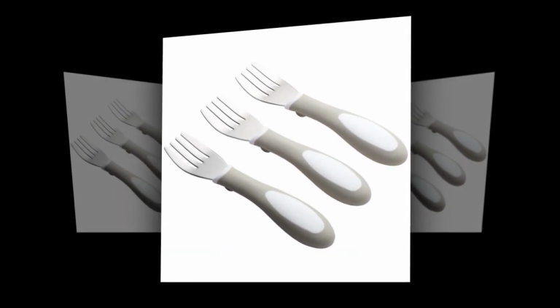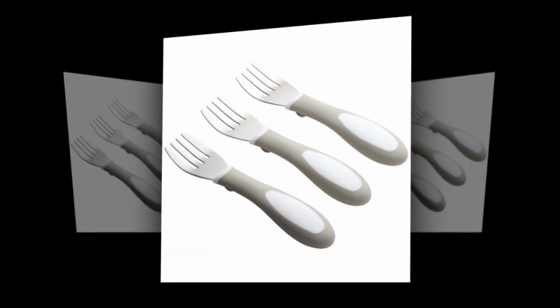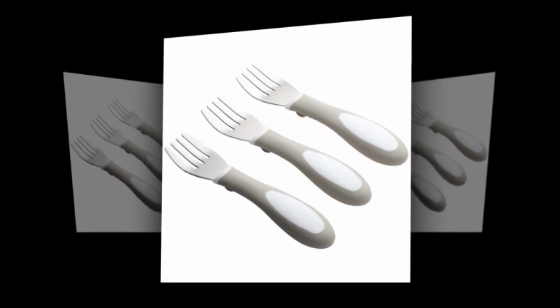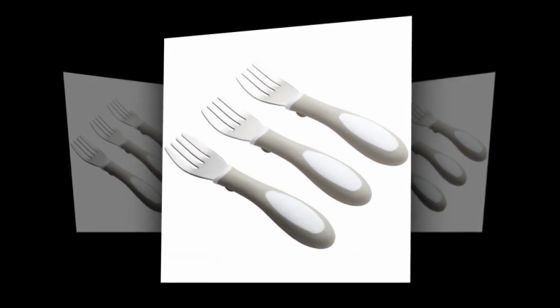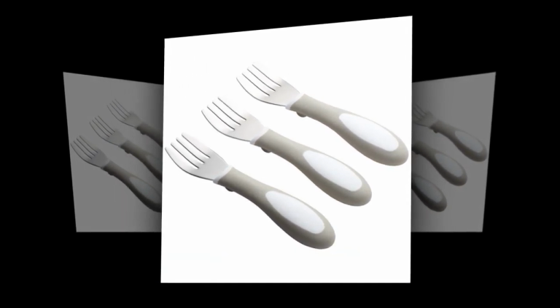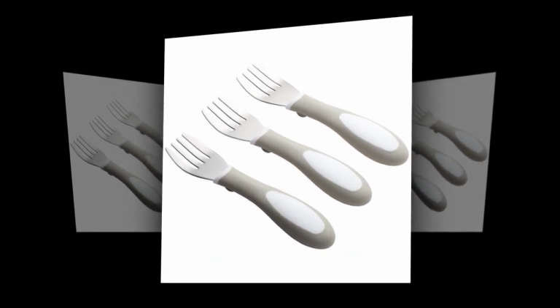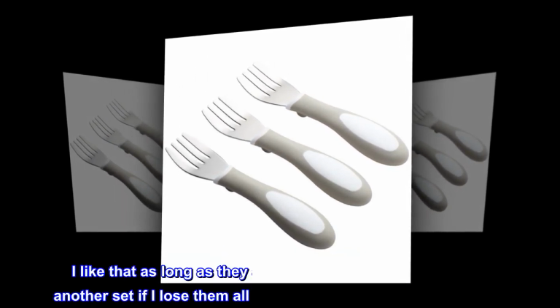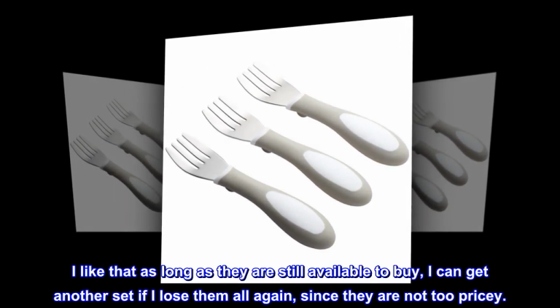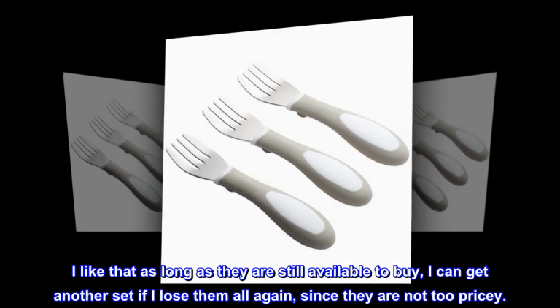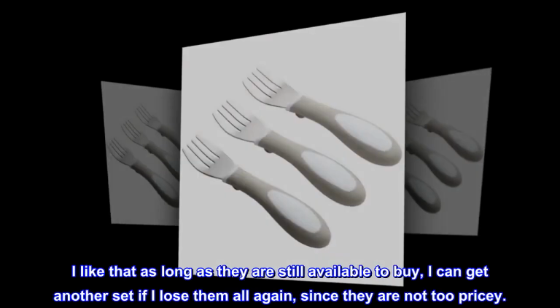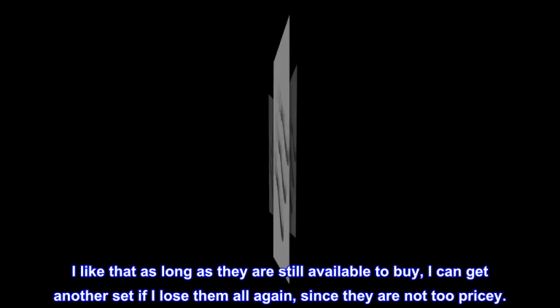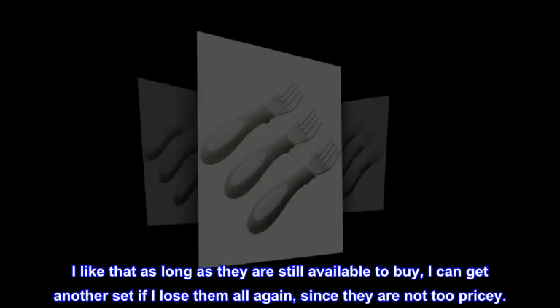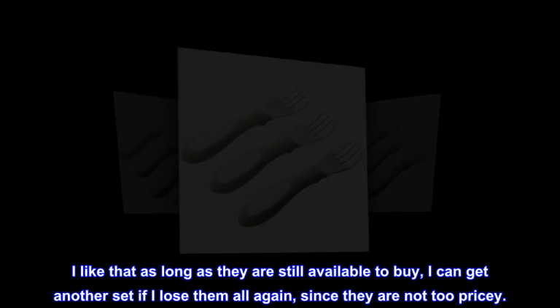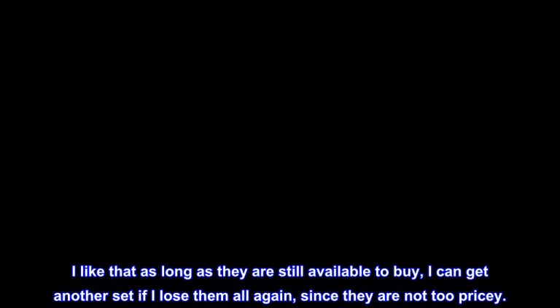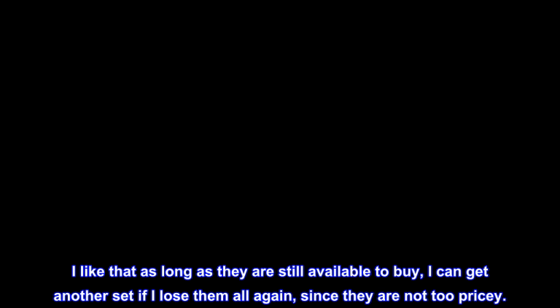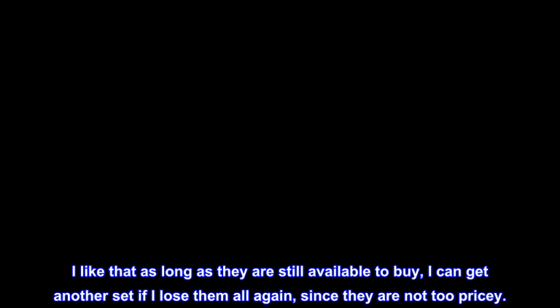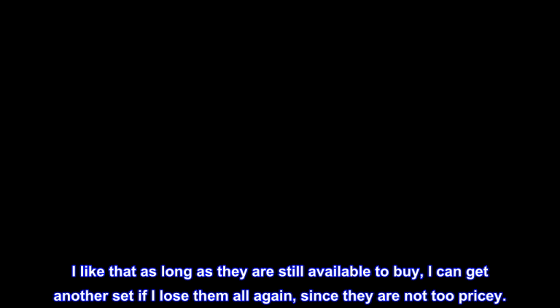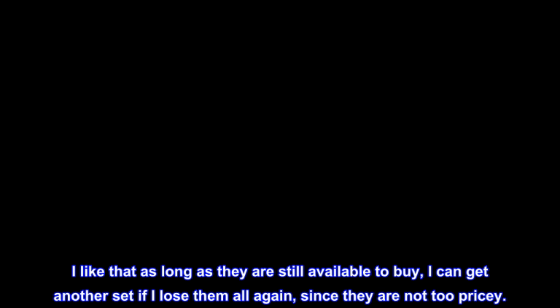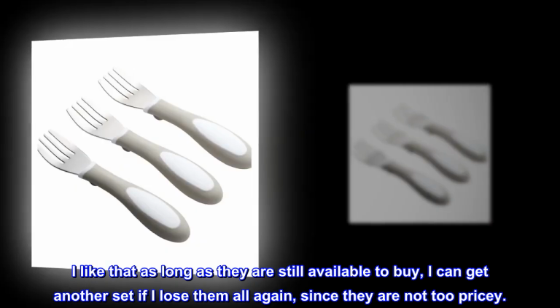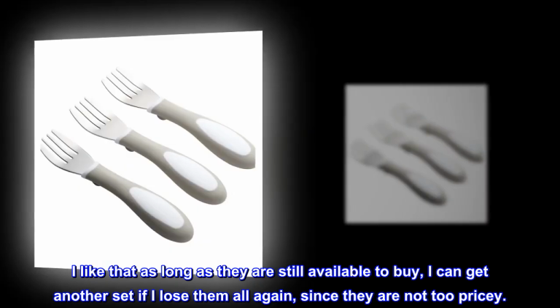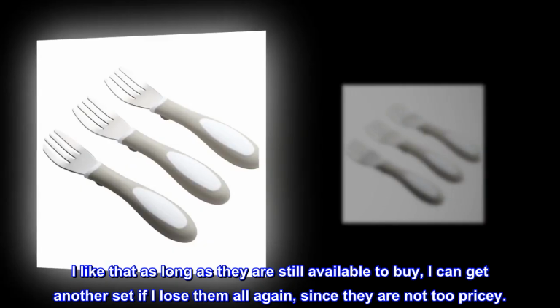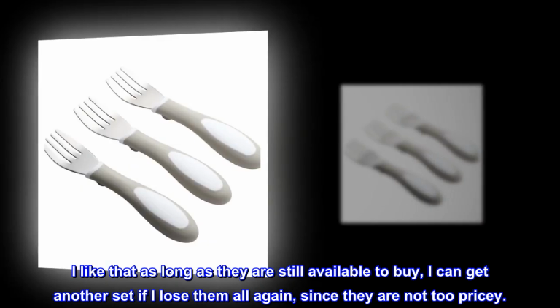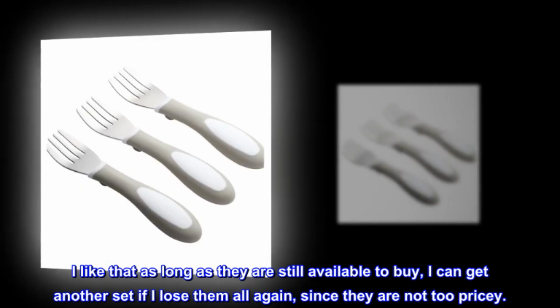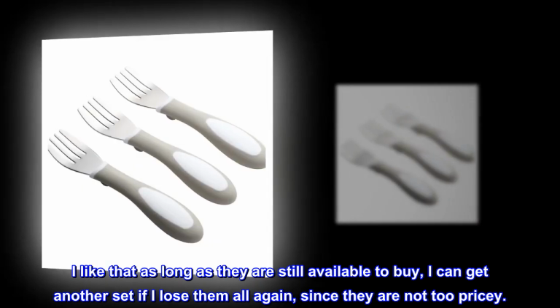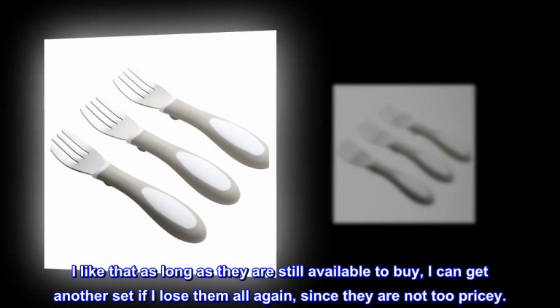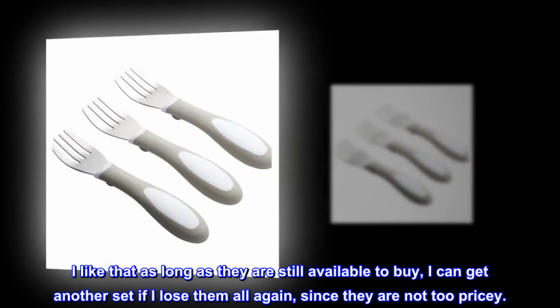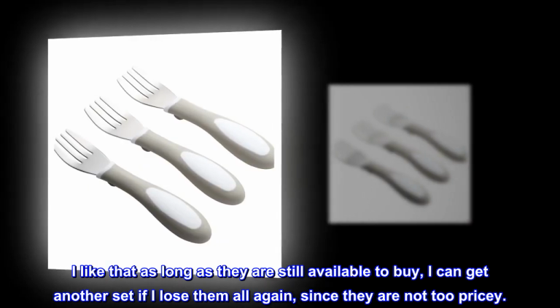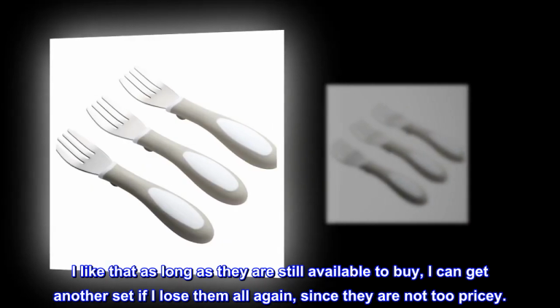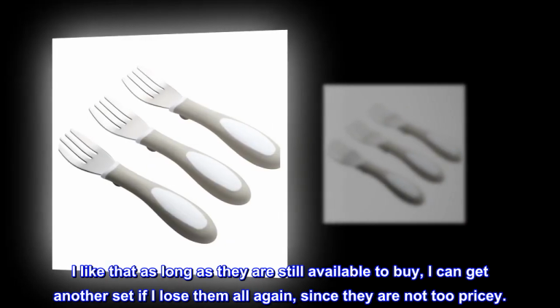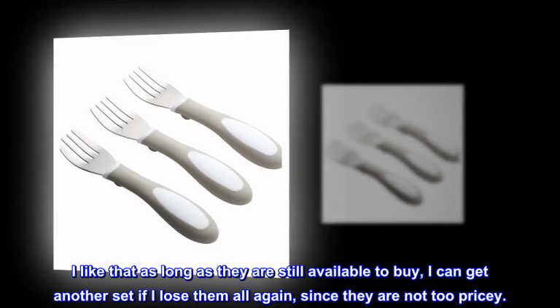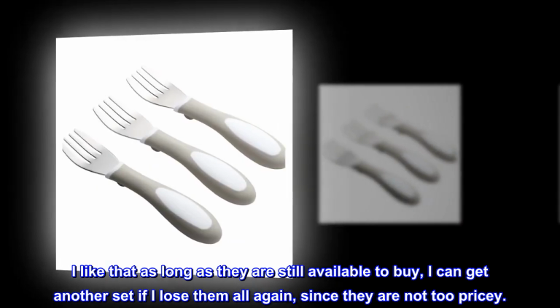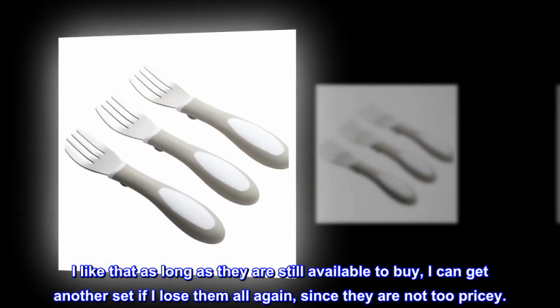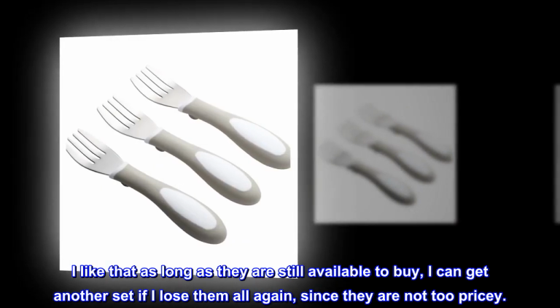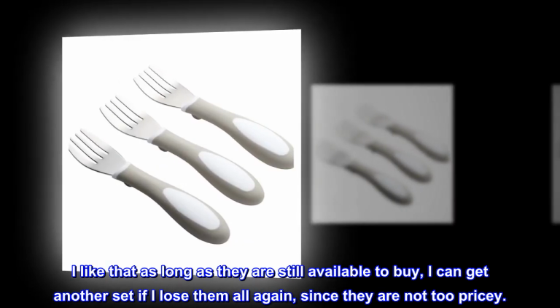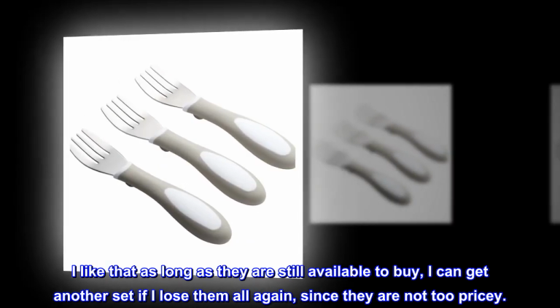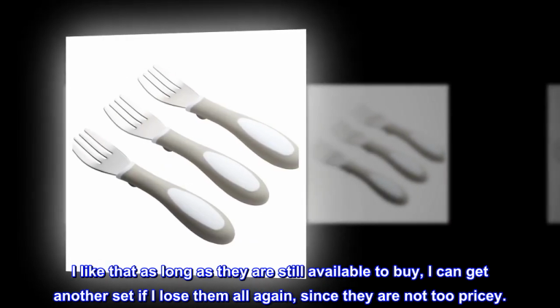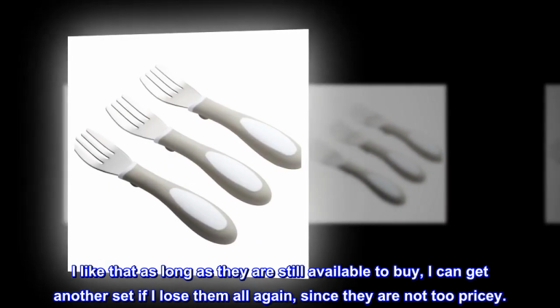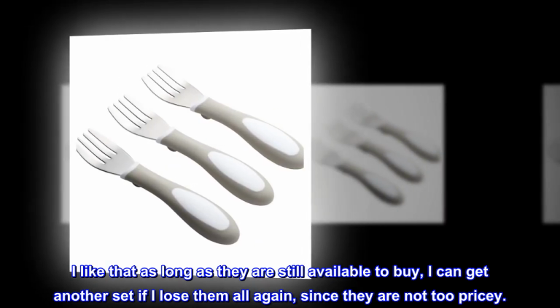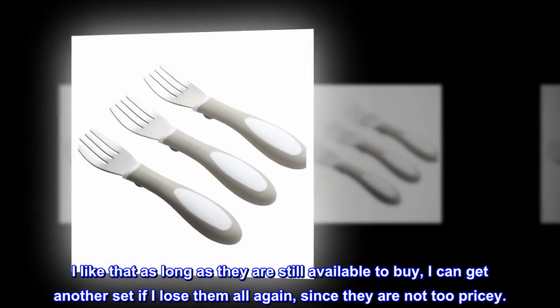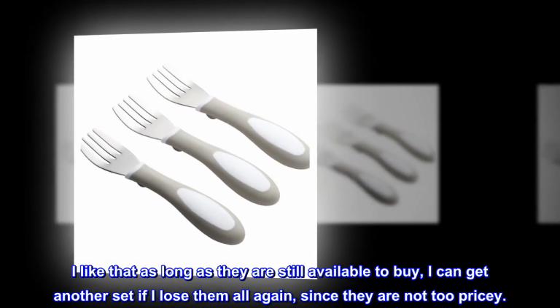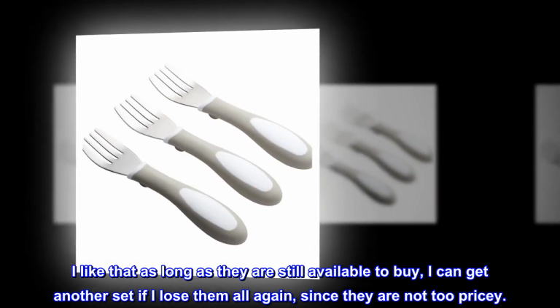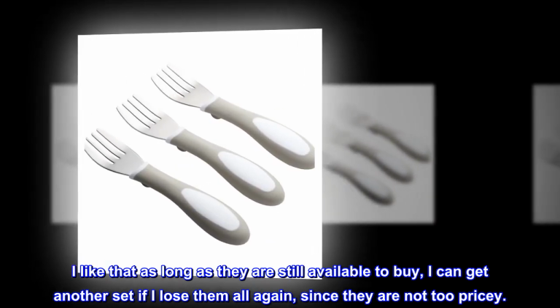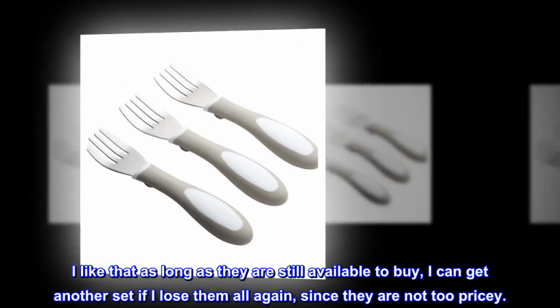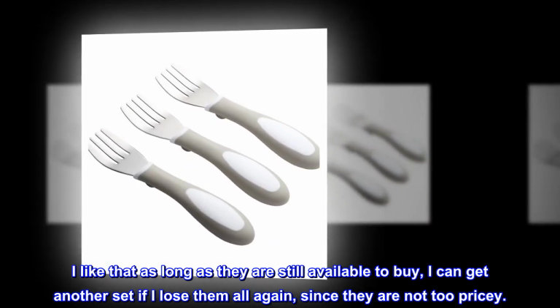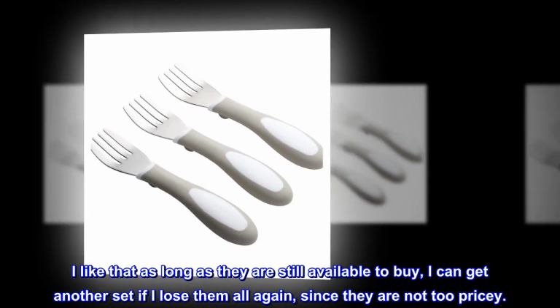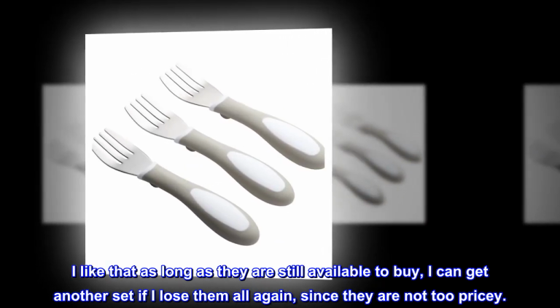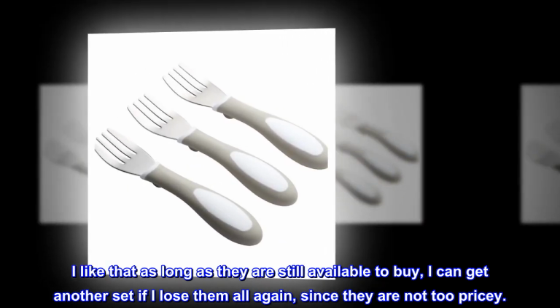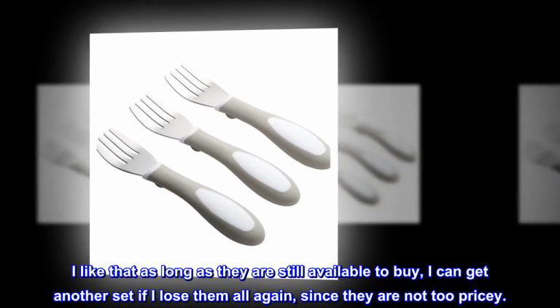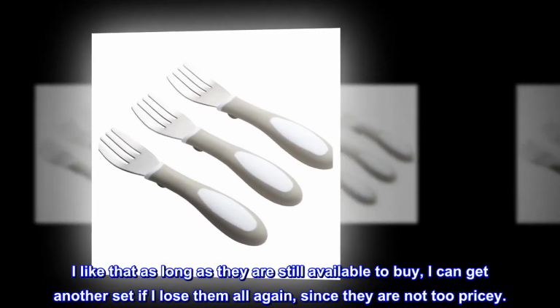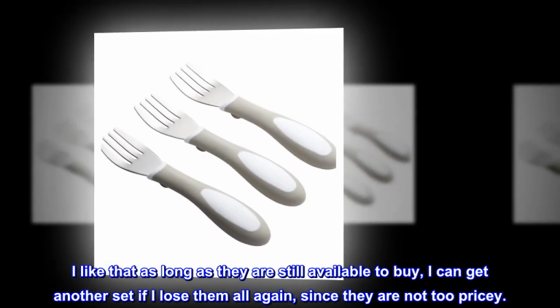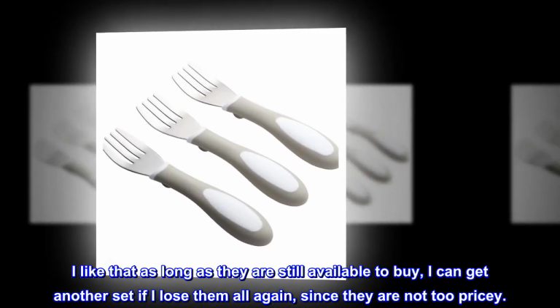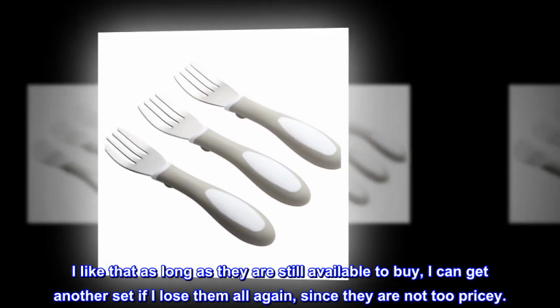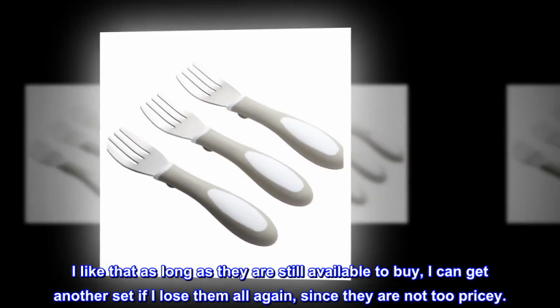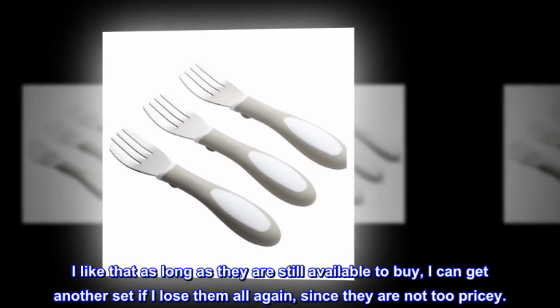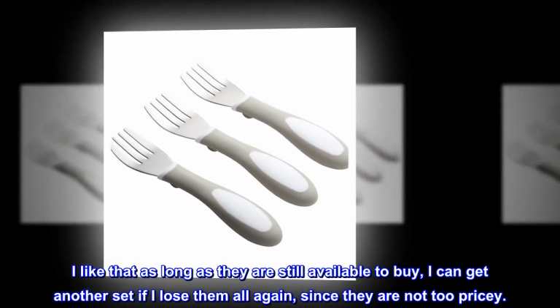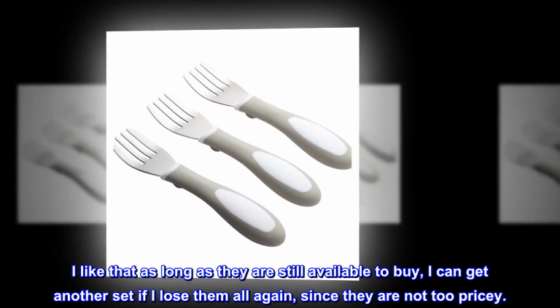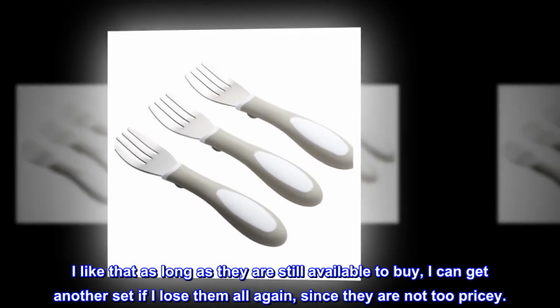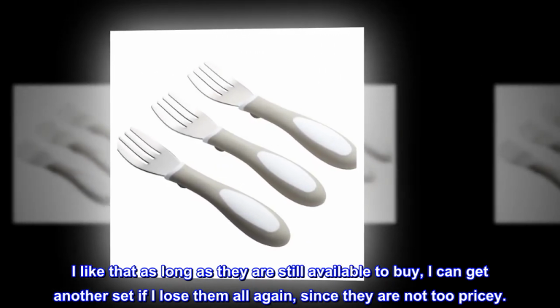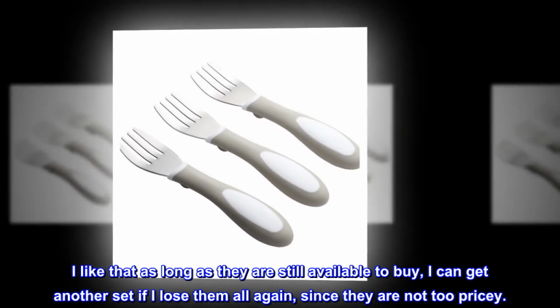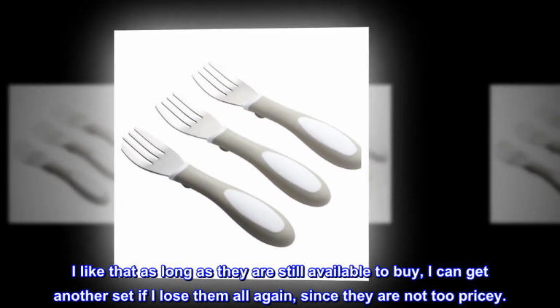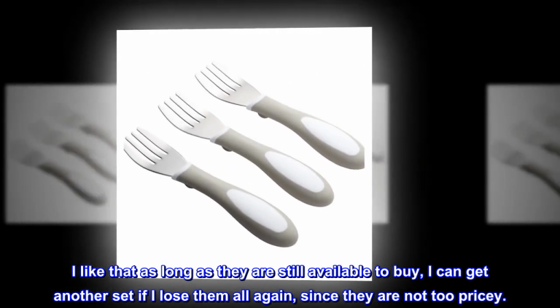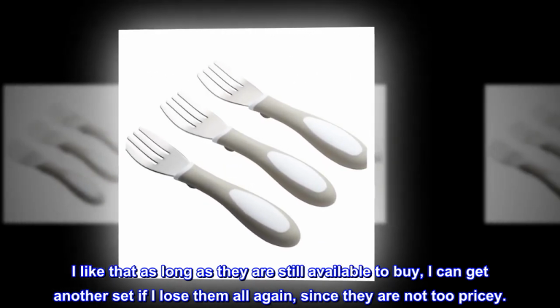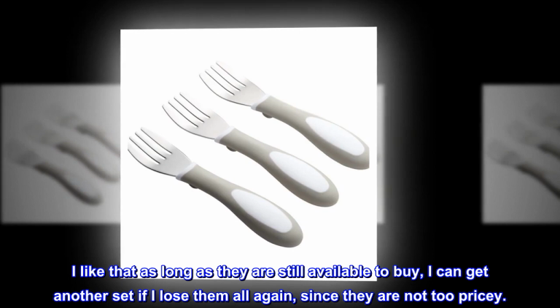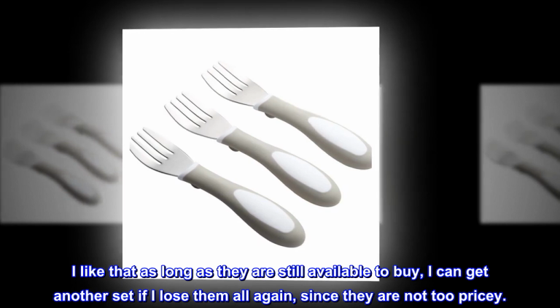I like that as long as they are still available to buy, I can get another set if I lose them all again, since they are not too pricey.